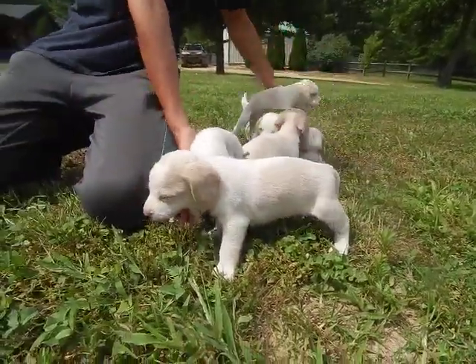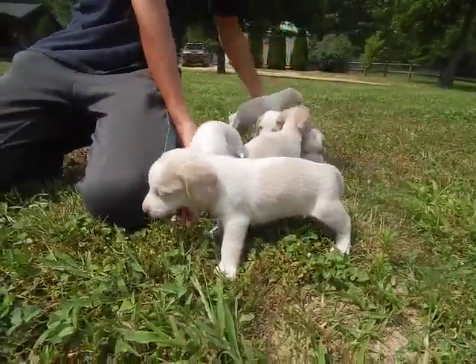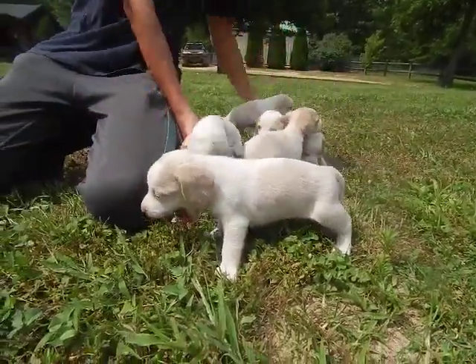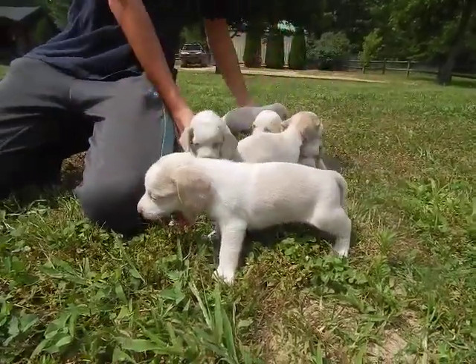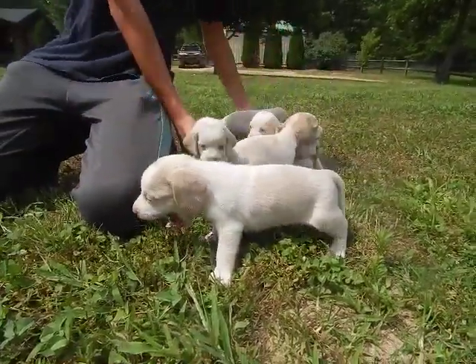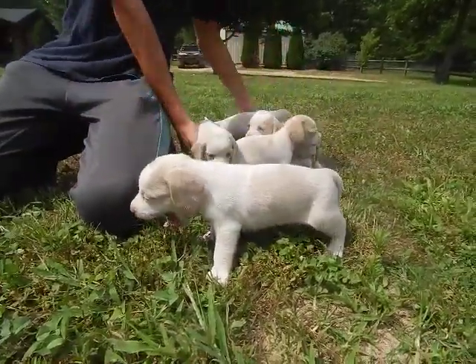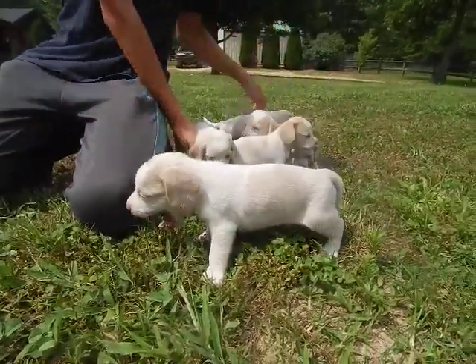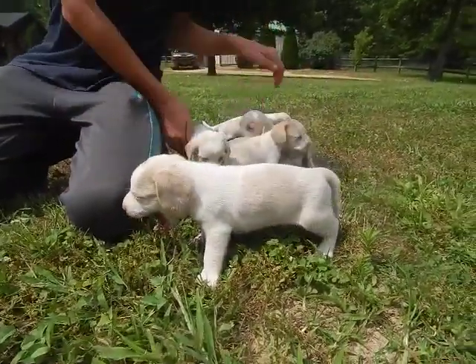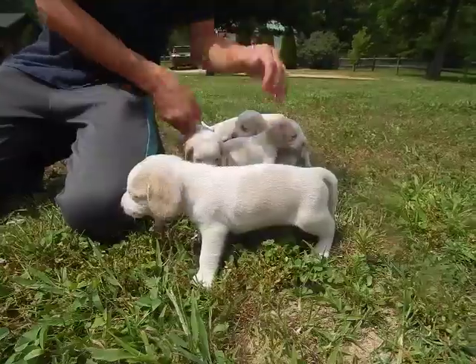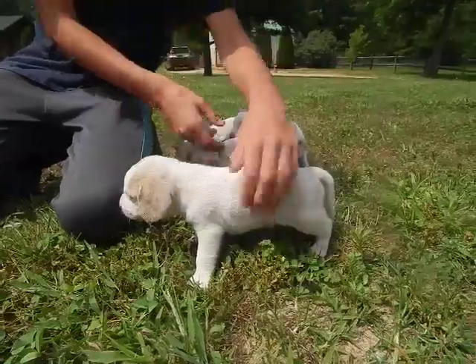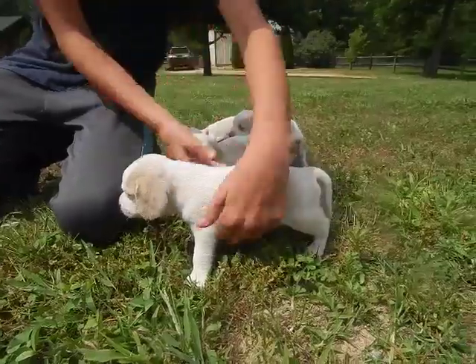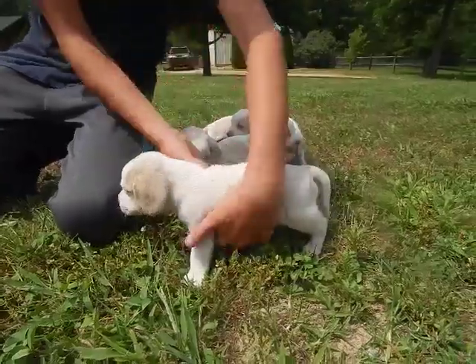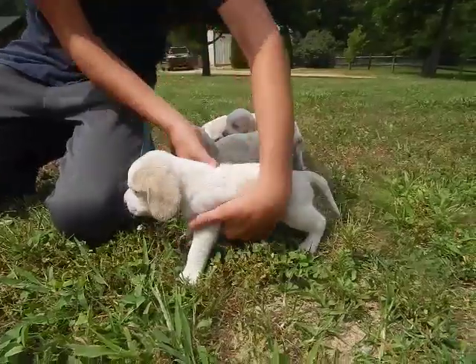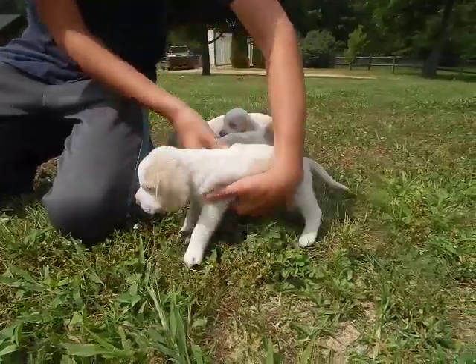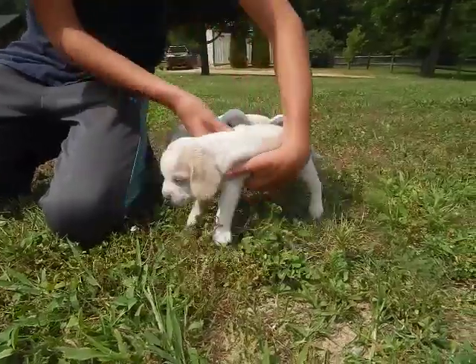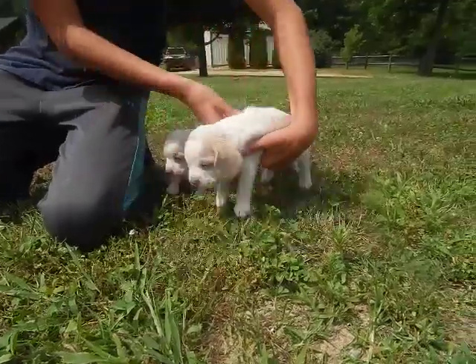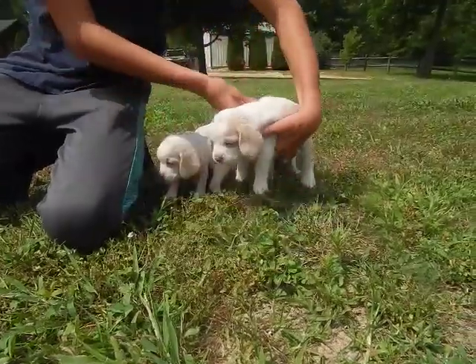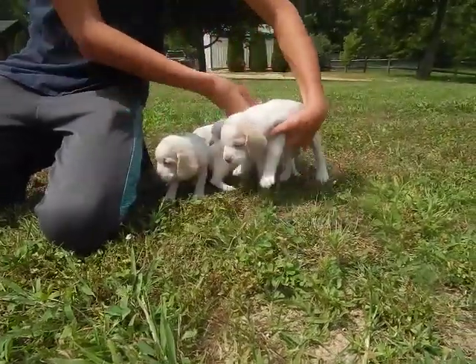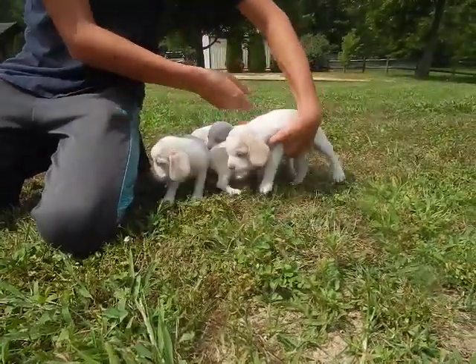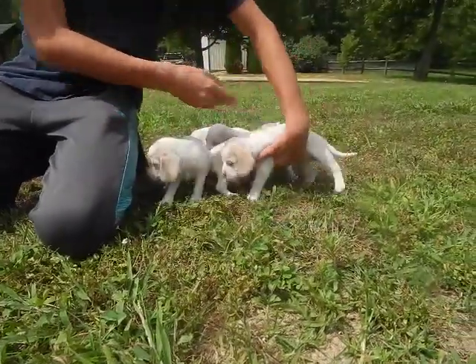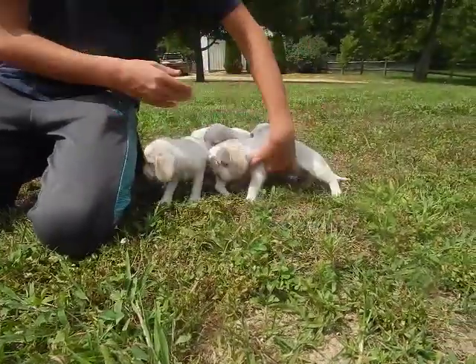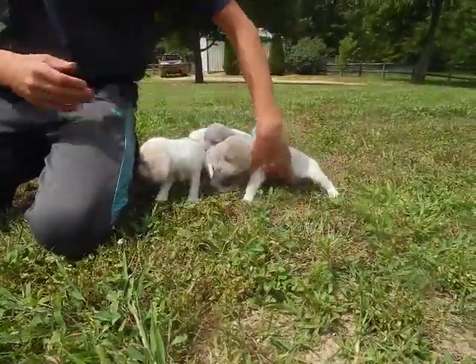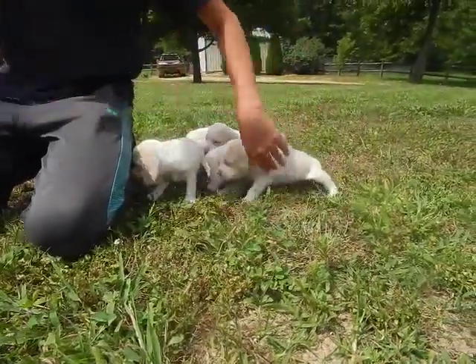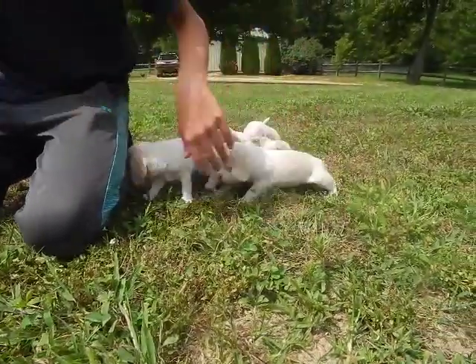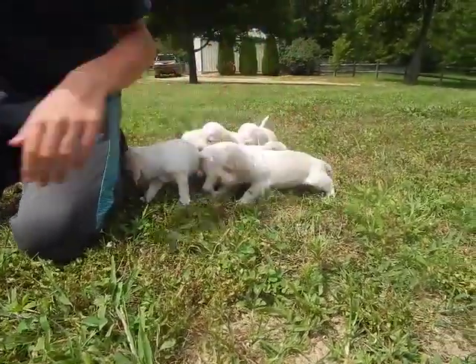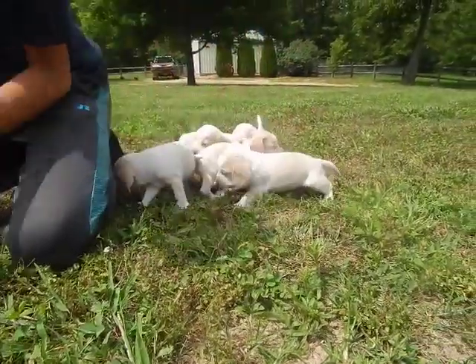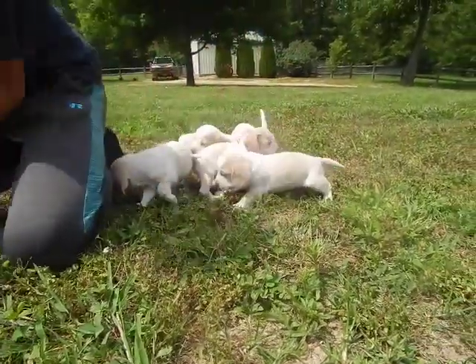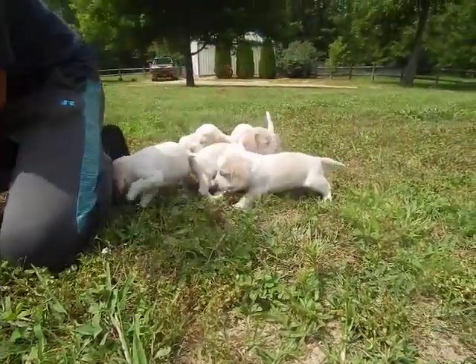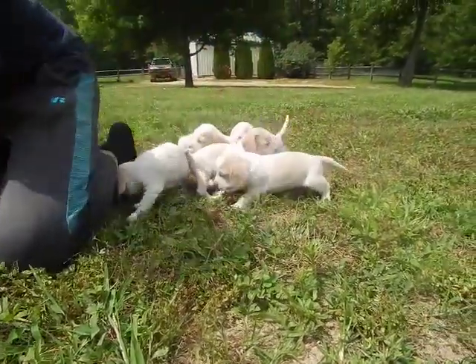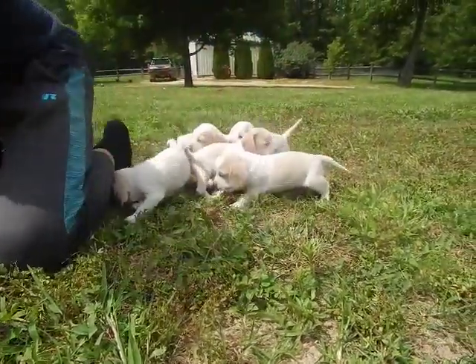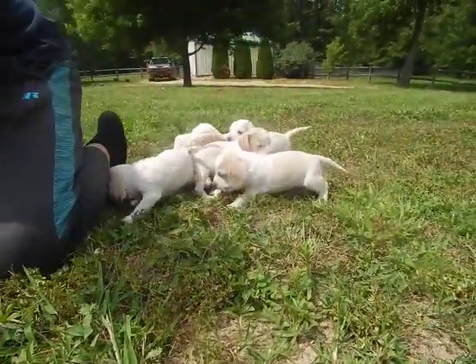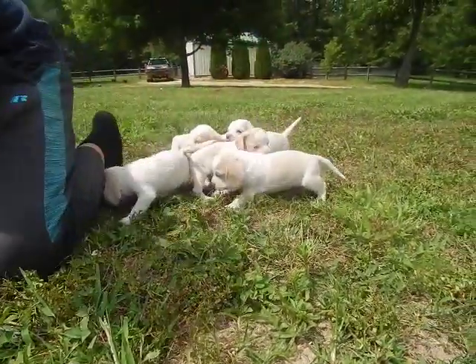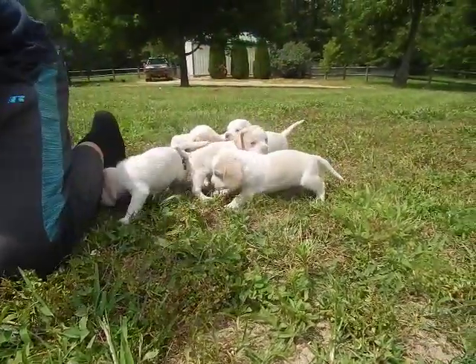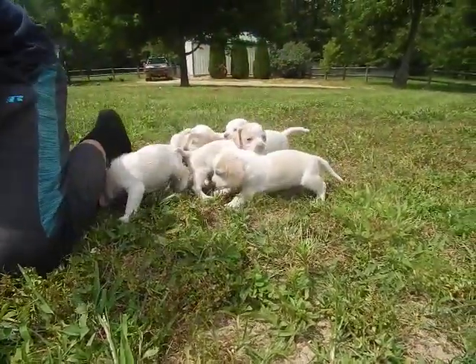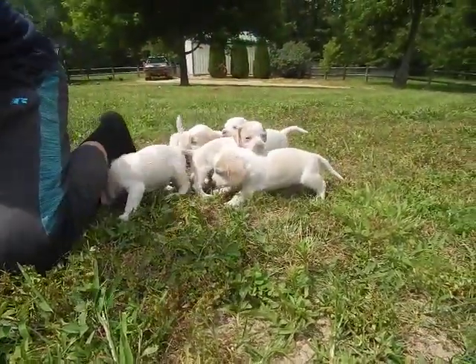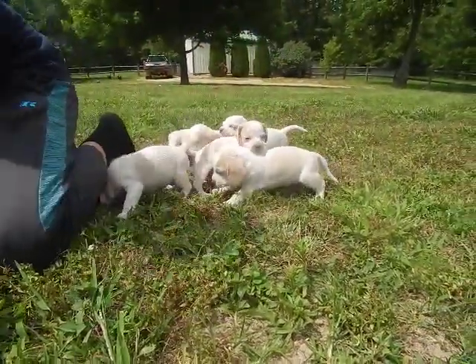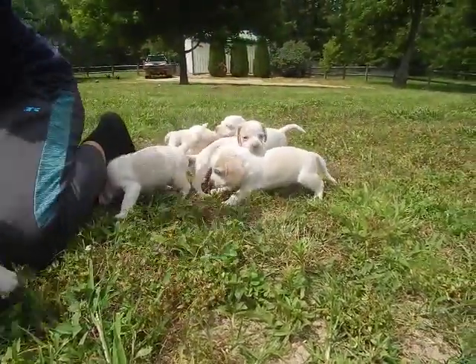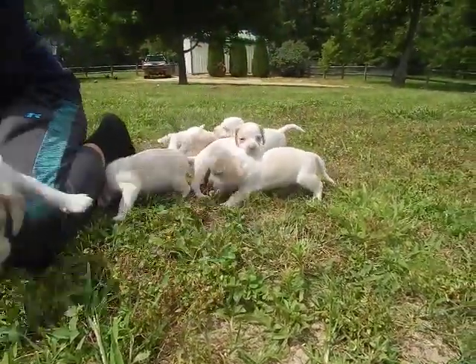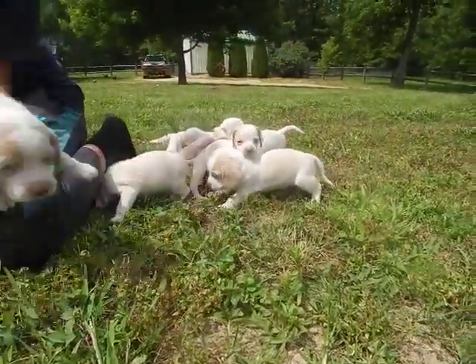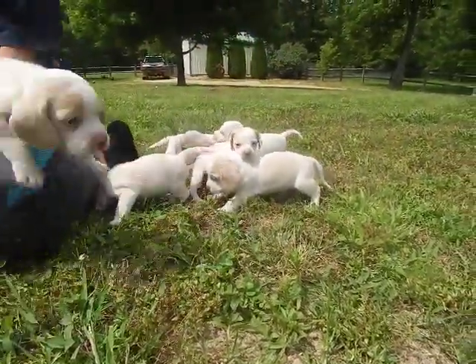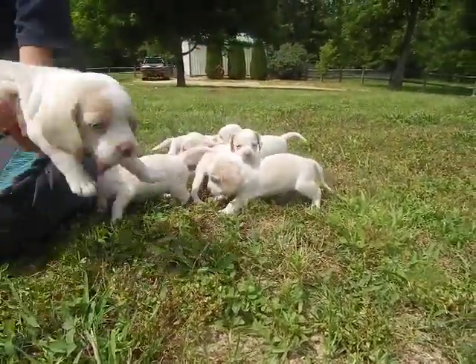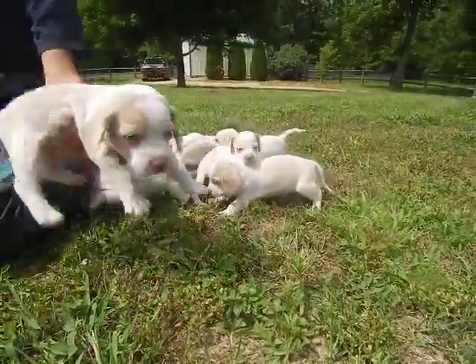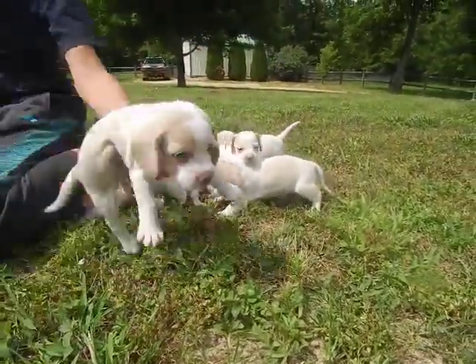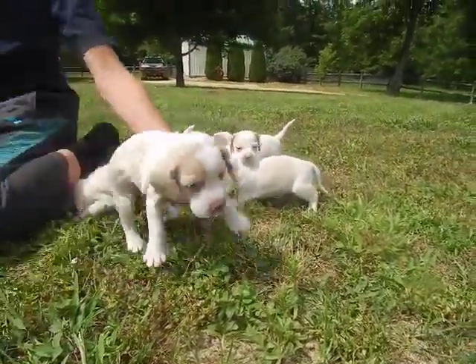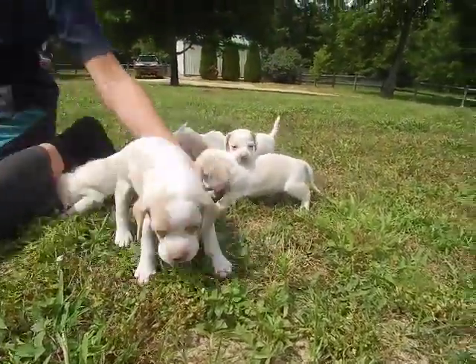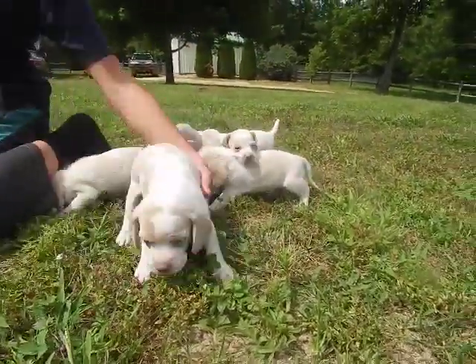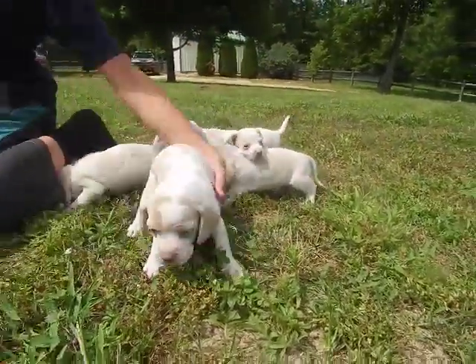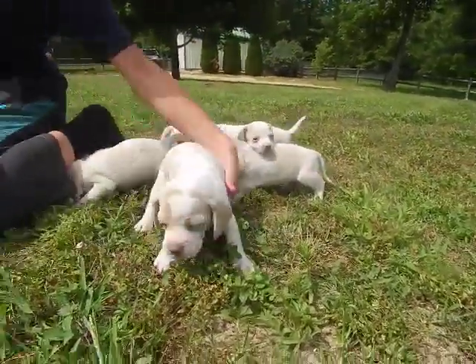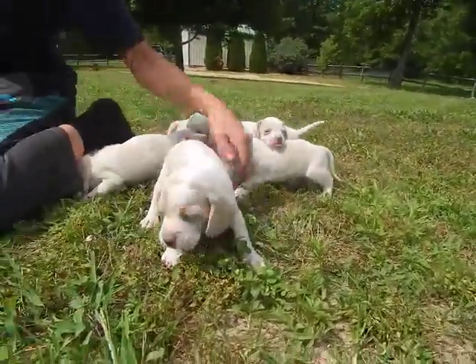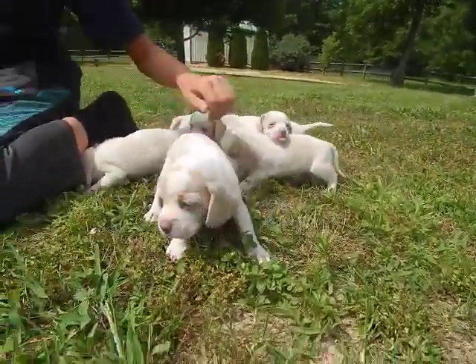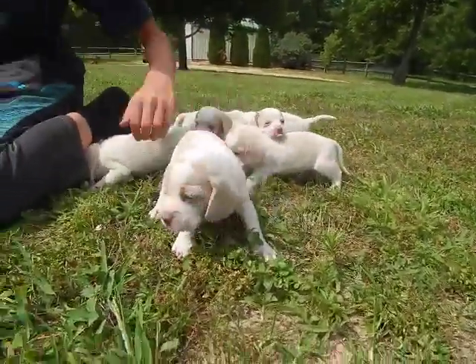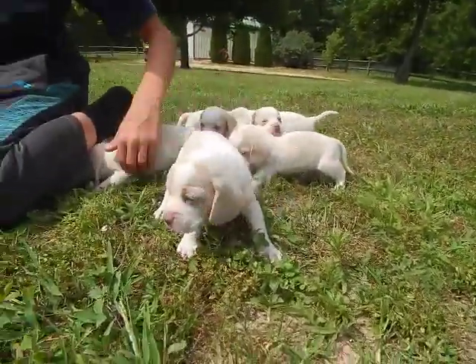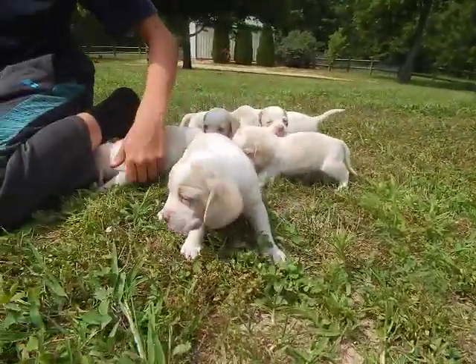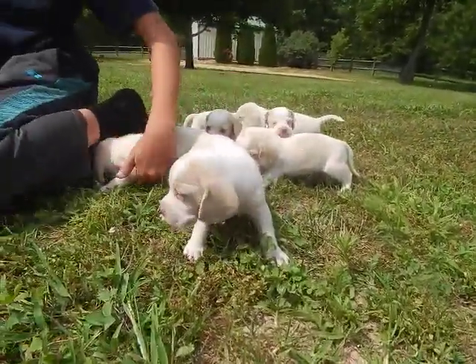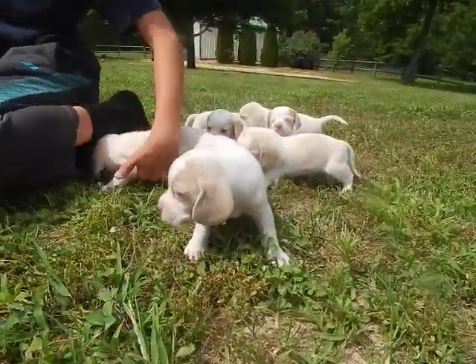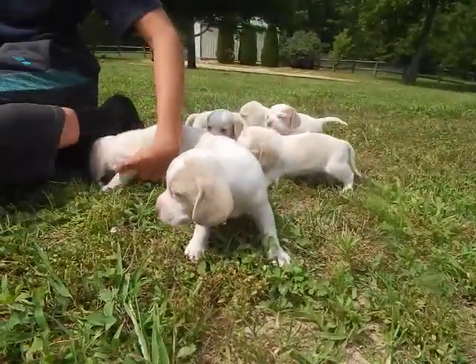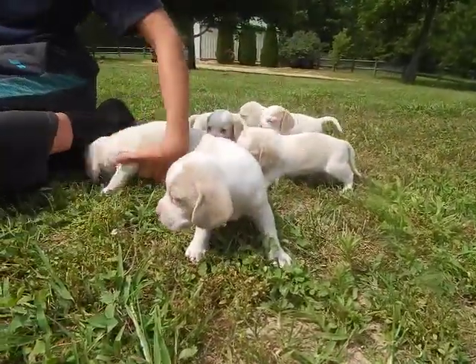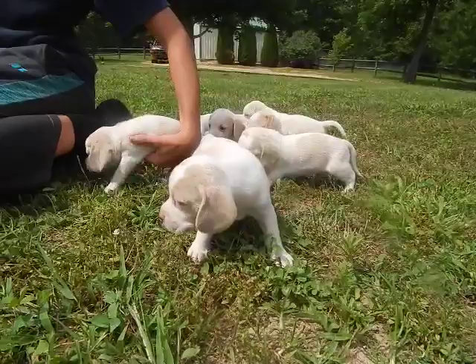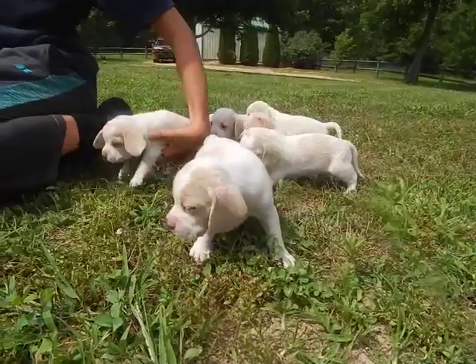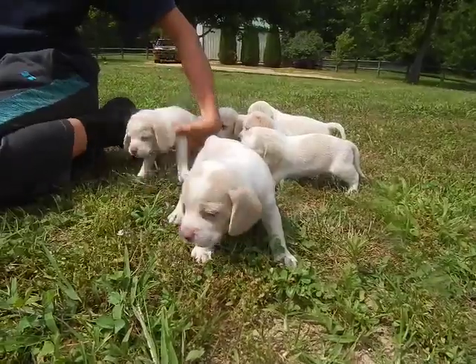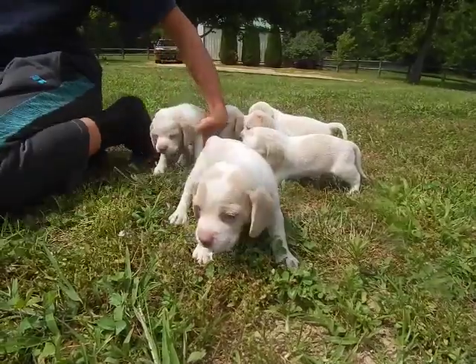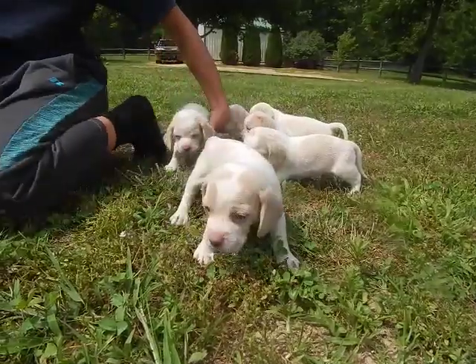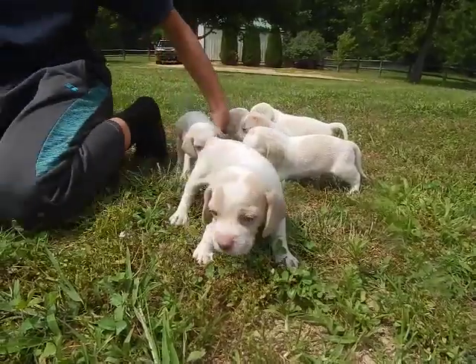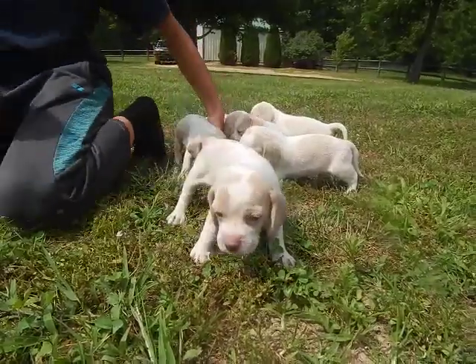Bruno. Okay, here comes Bruno. Is that it? Yep. All right, here's Bruno.